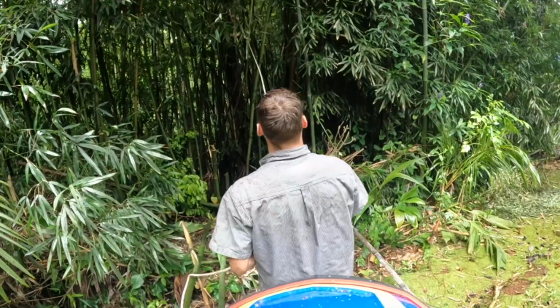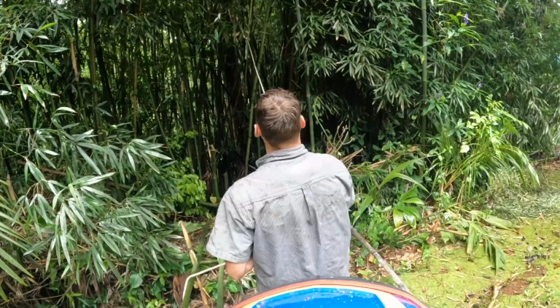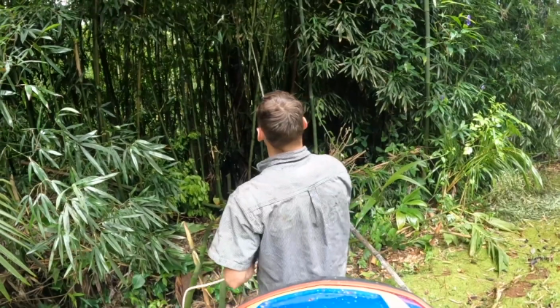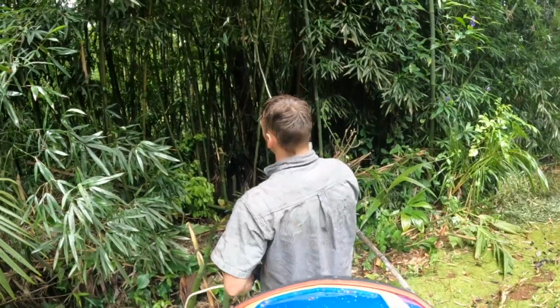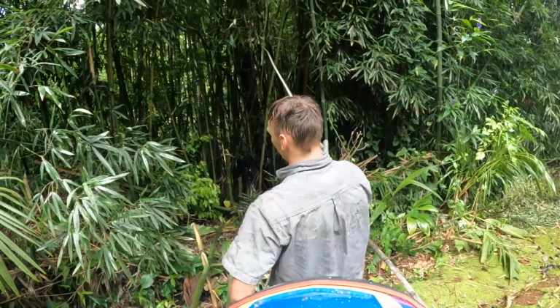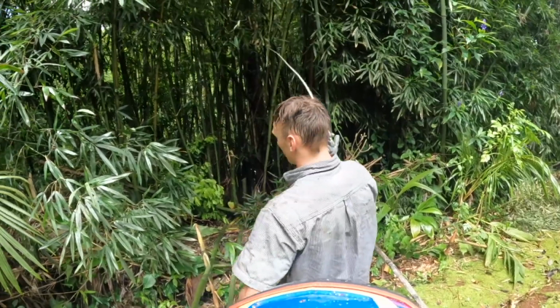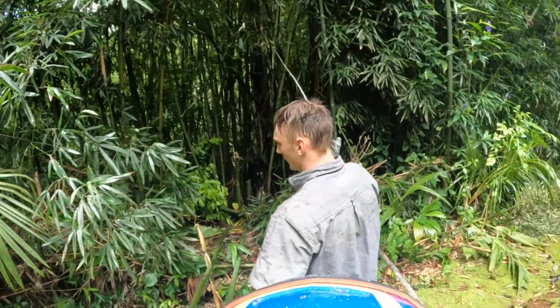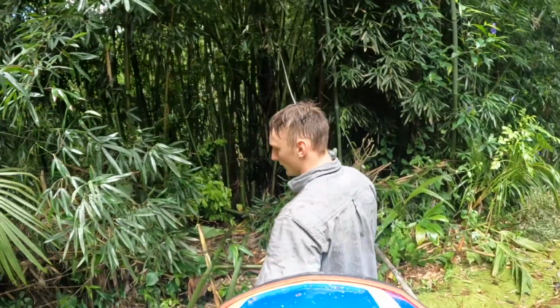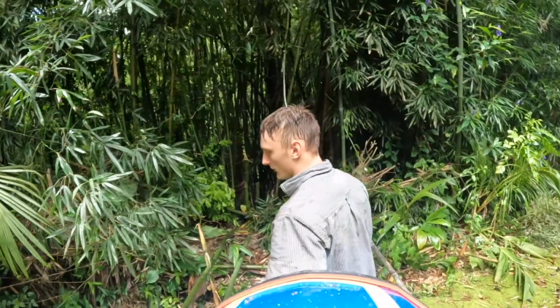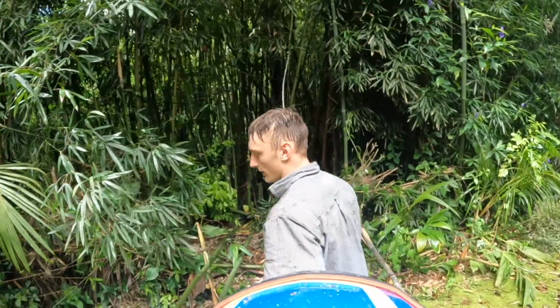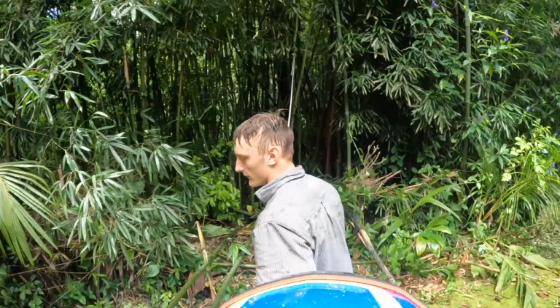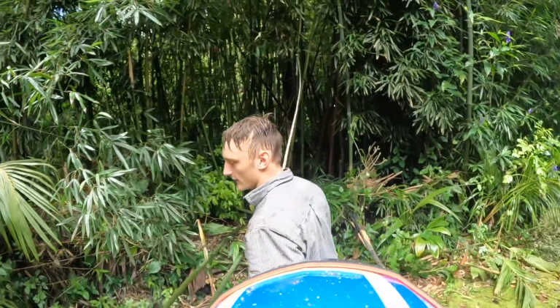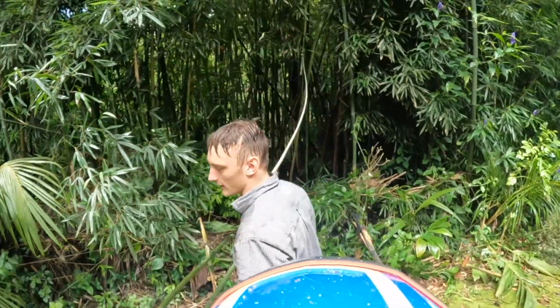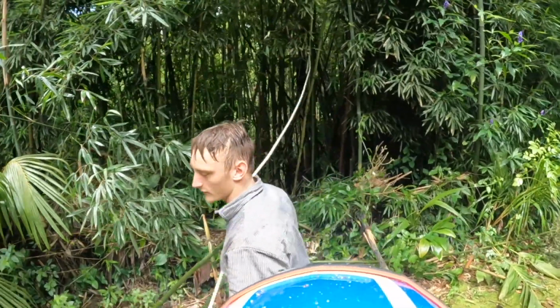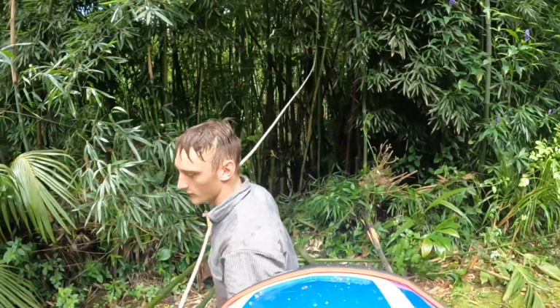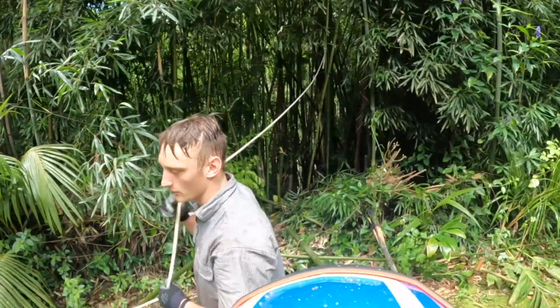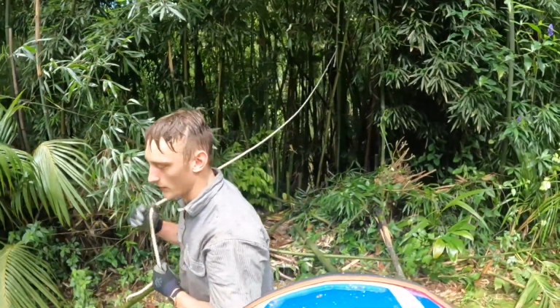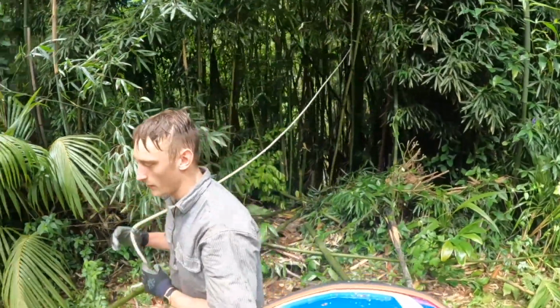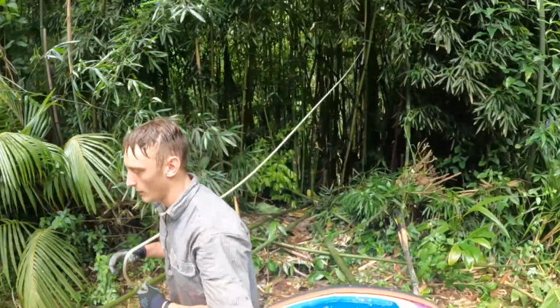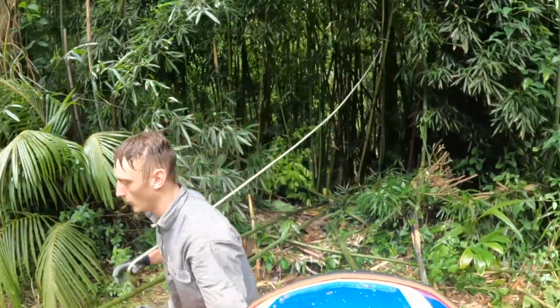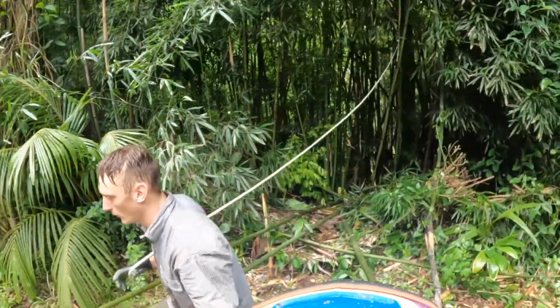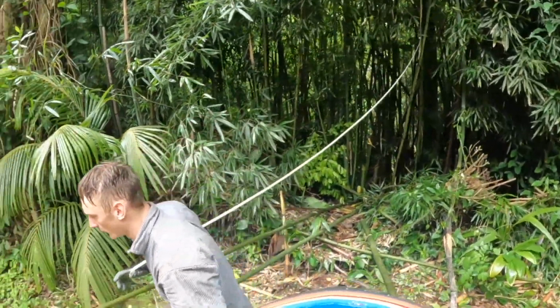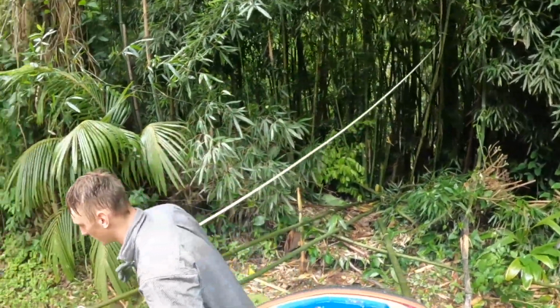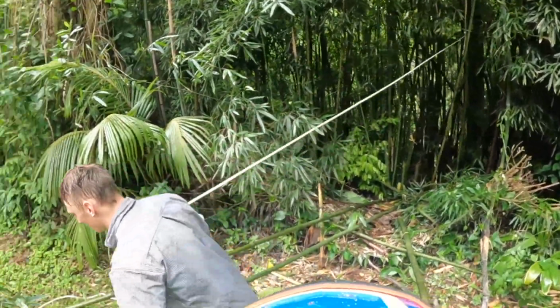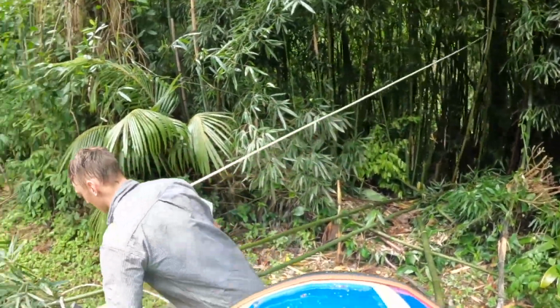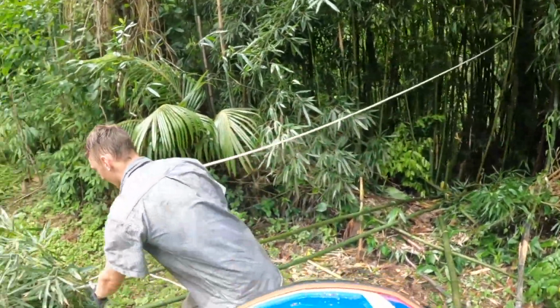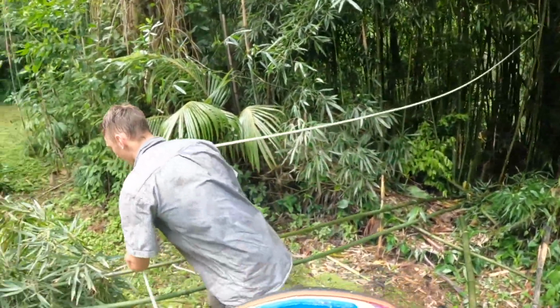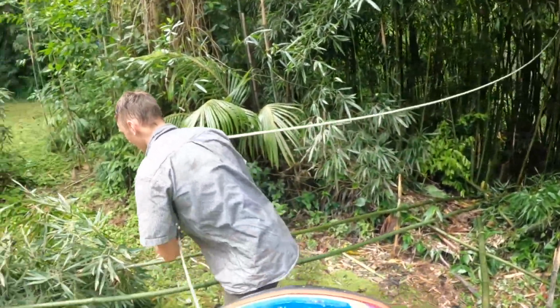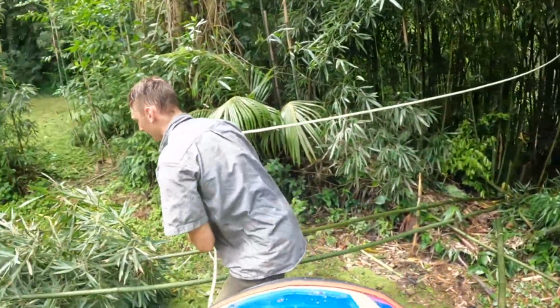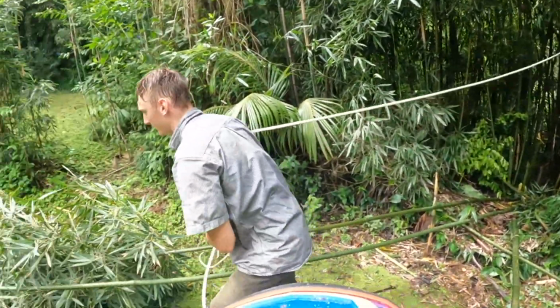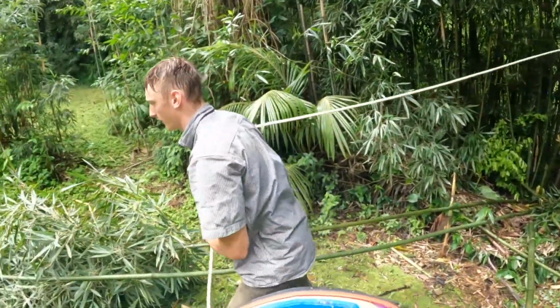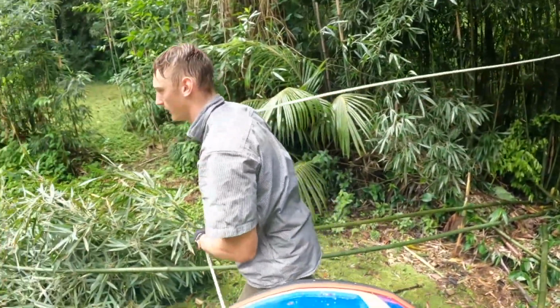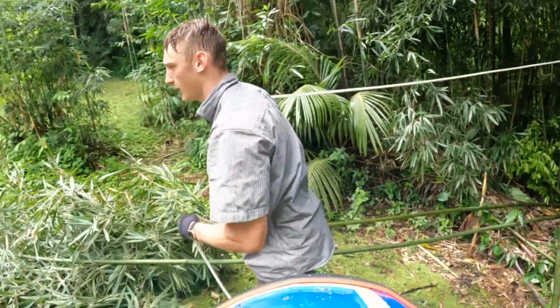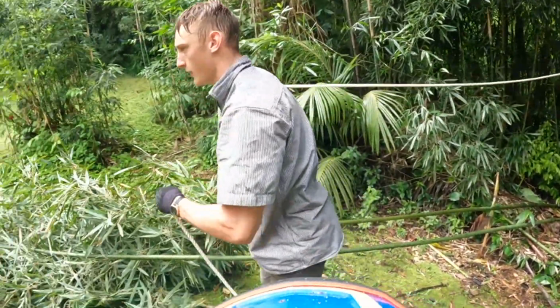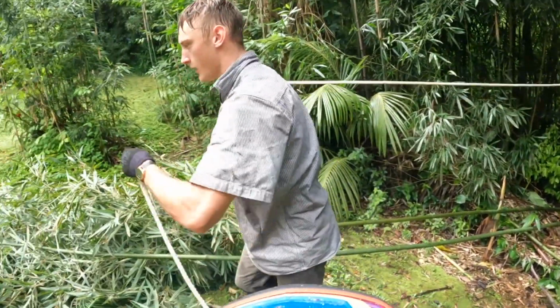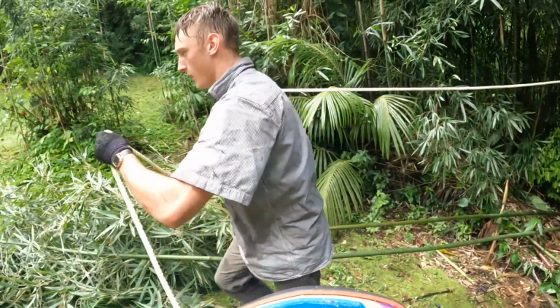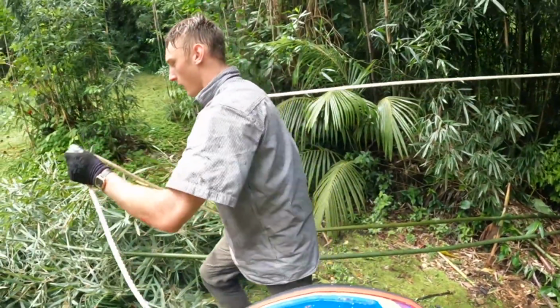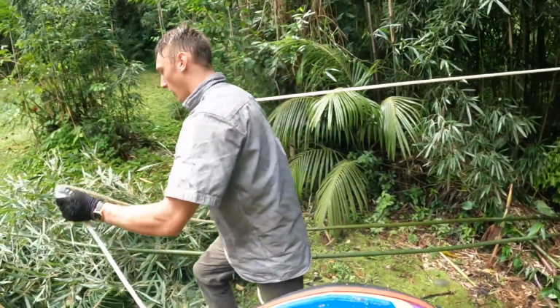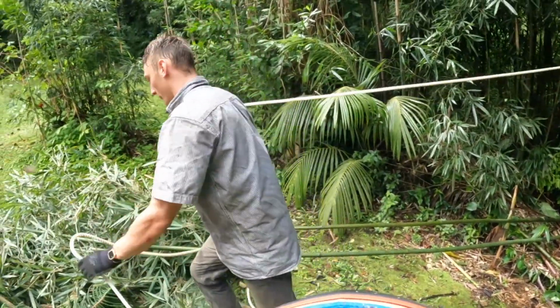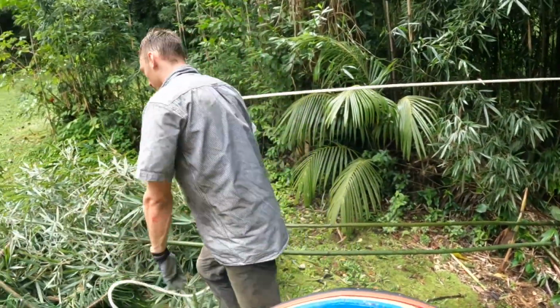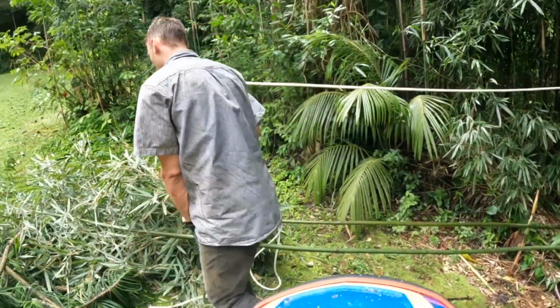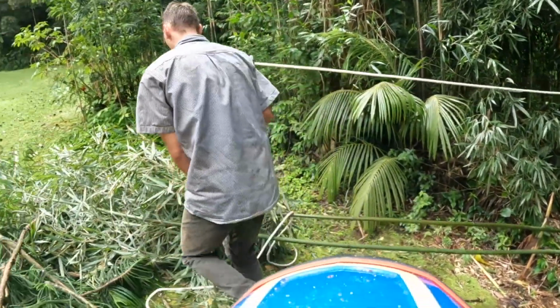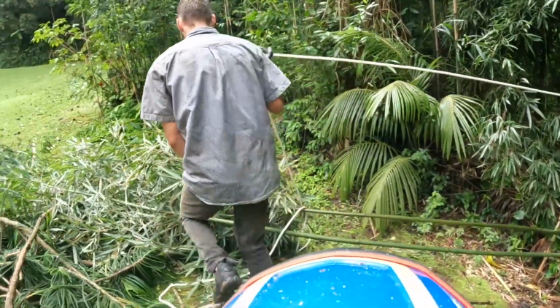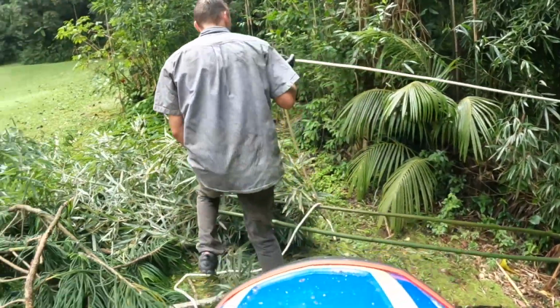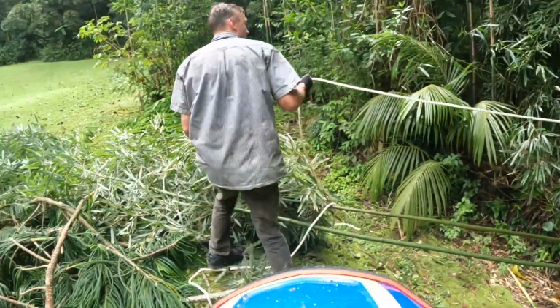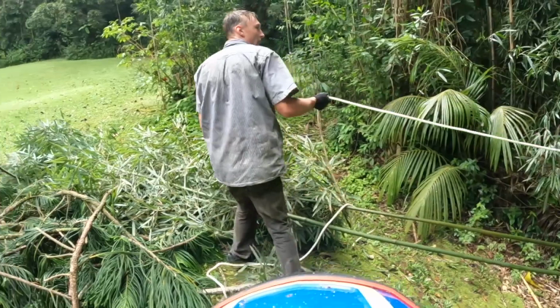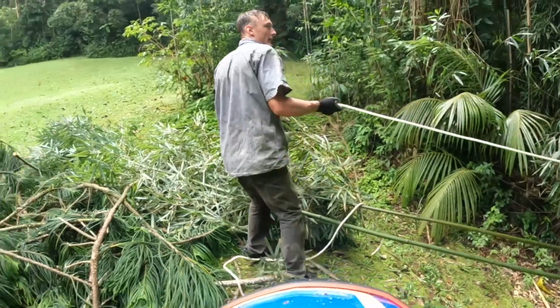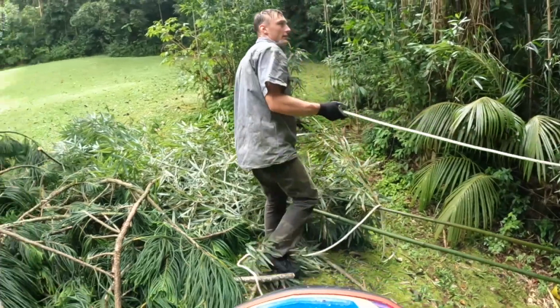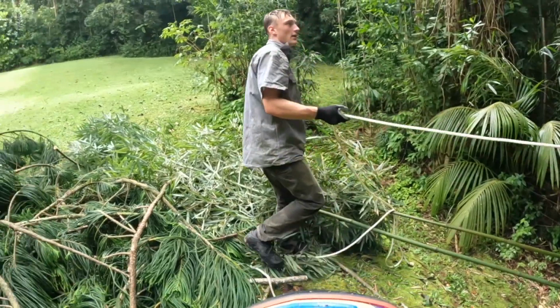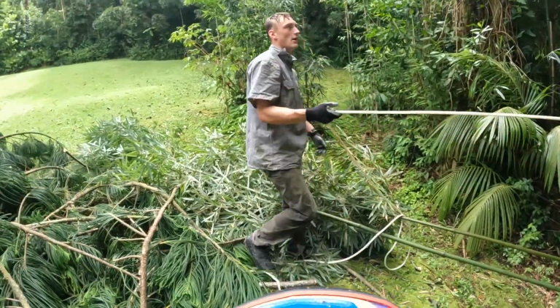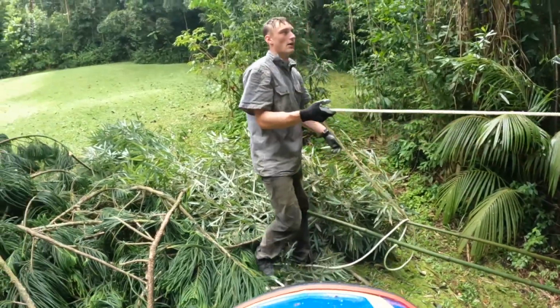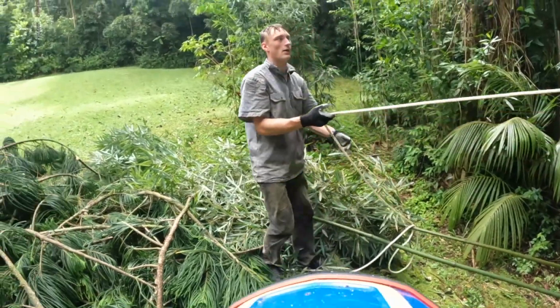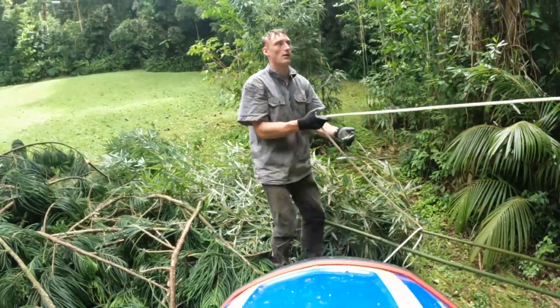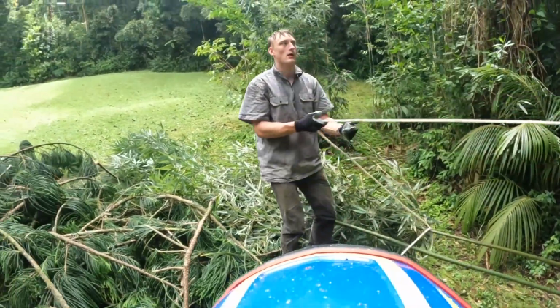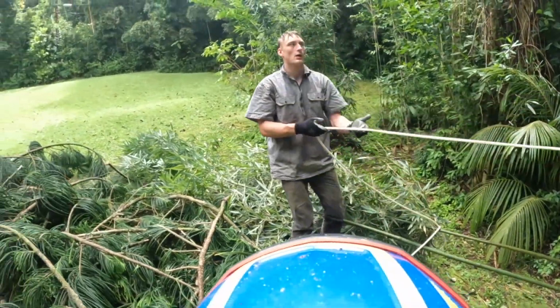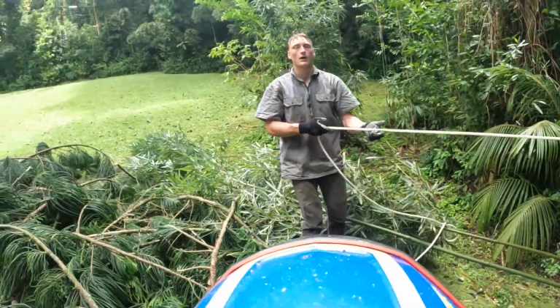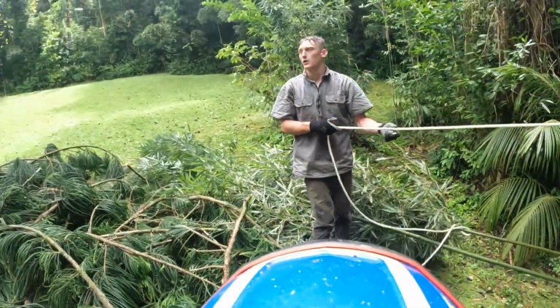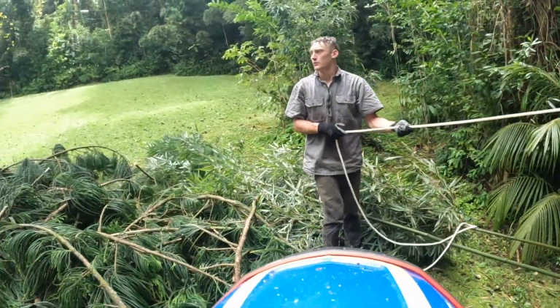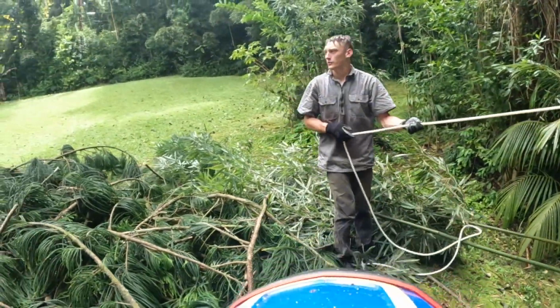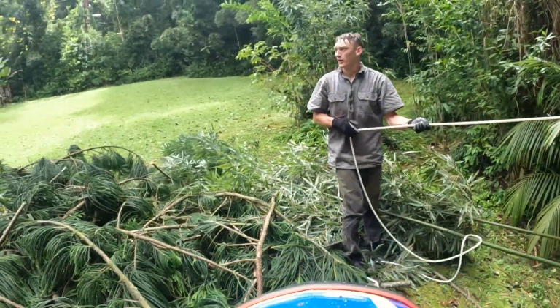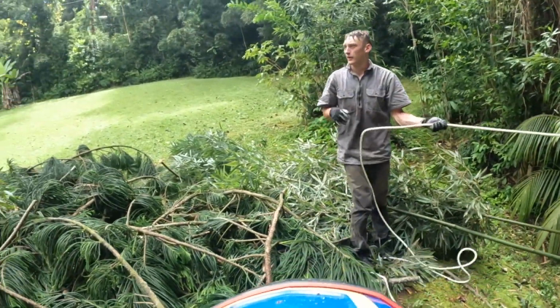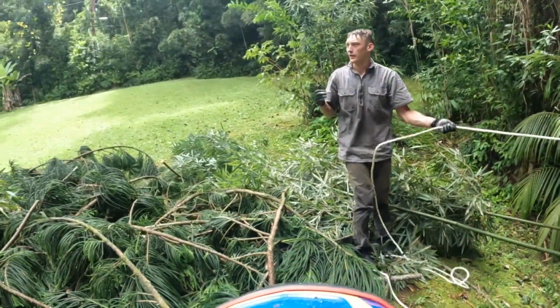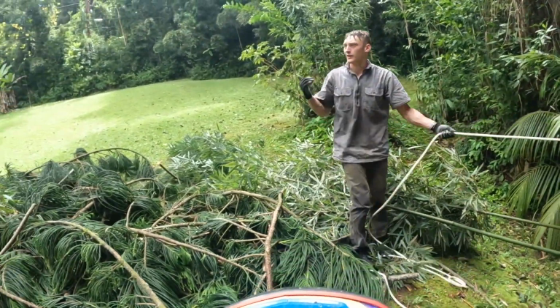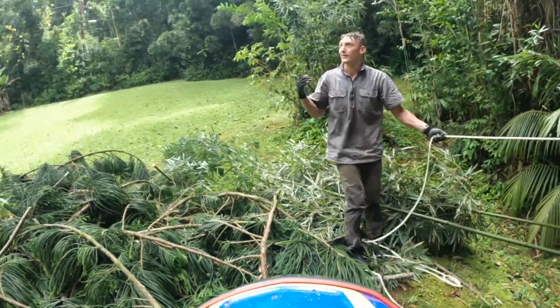I'm gonna take a little bit more guidance — let's grab this line, I'm not getting it.